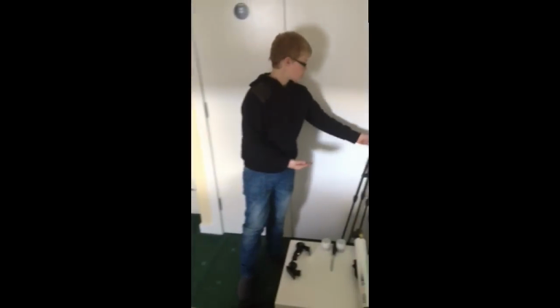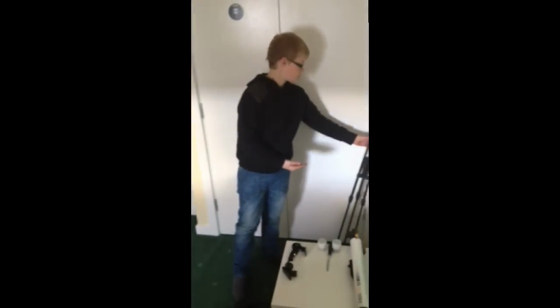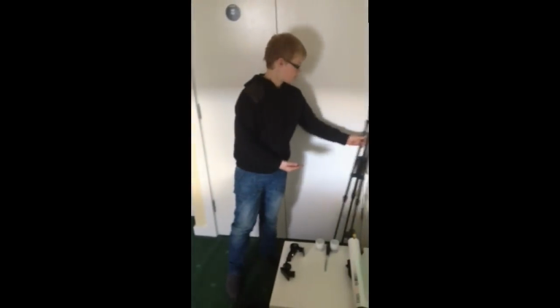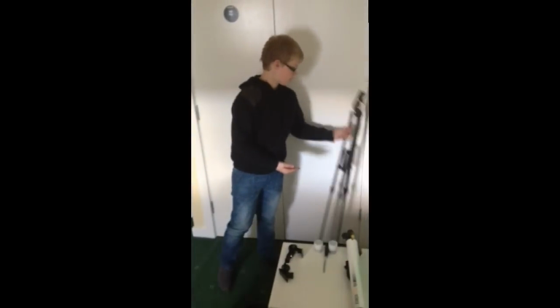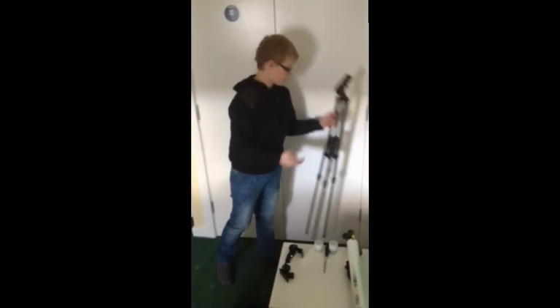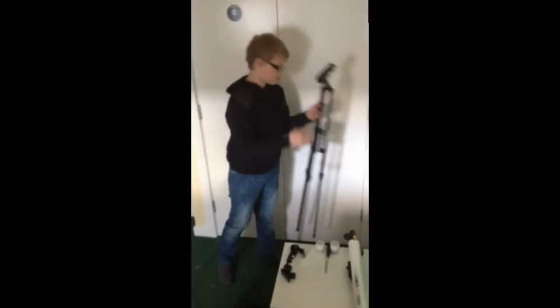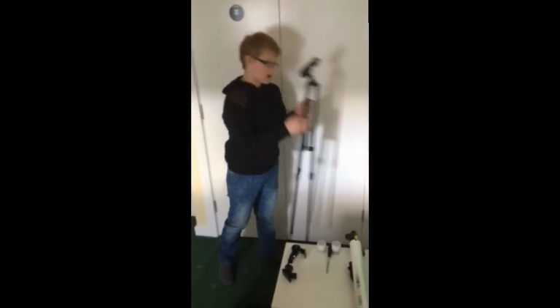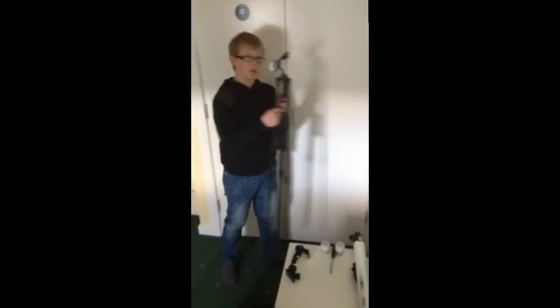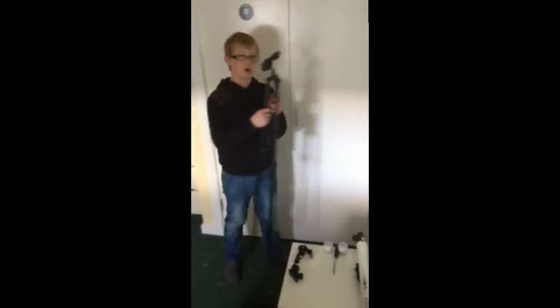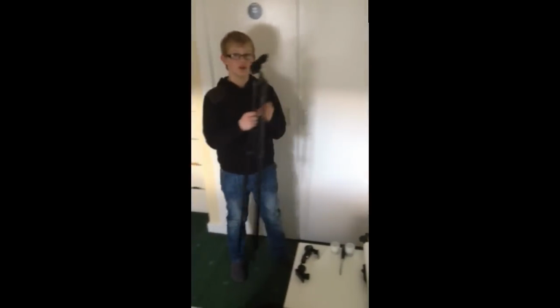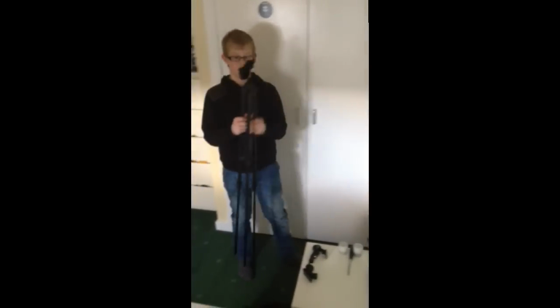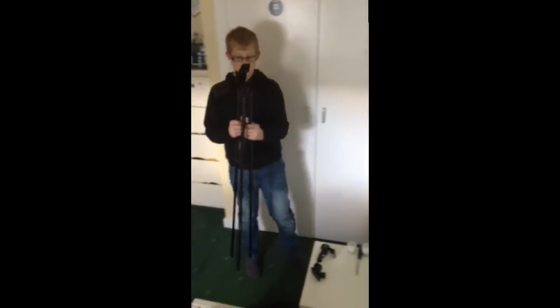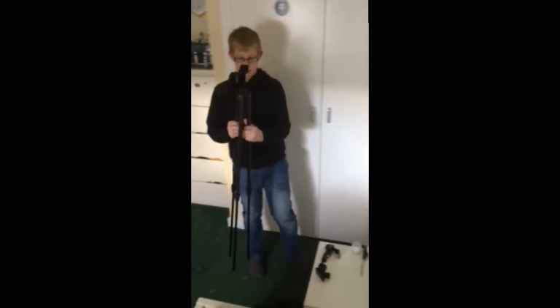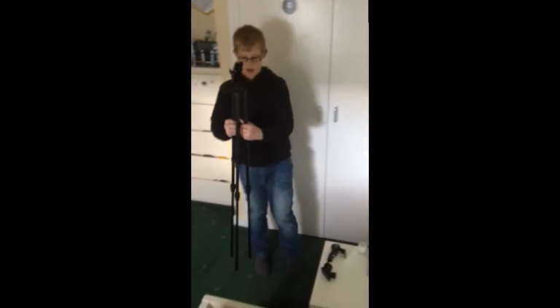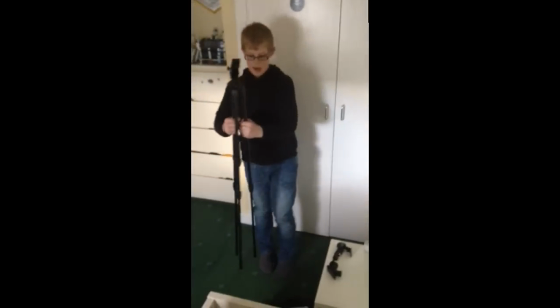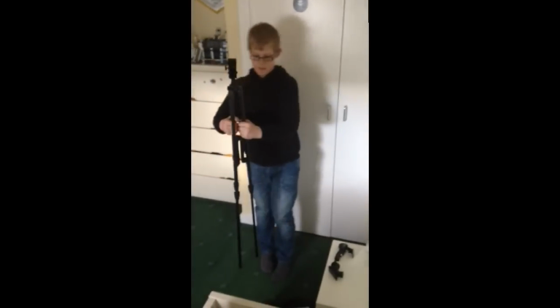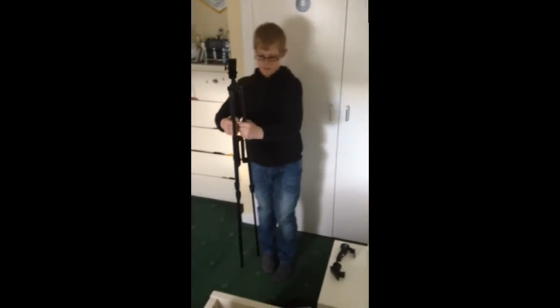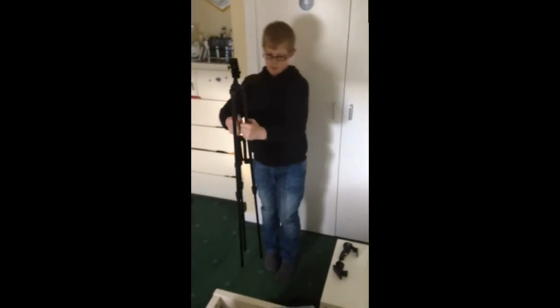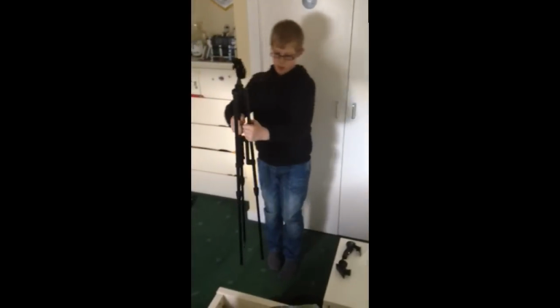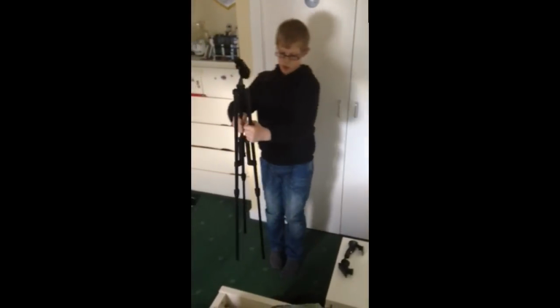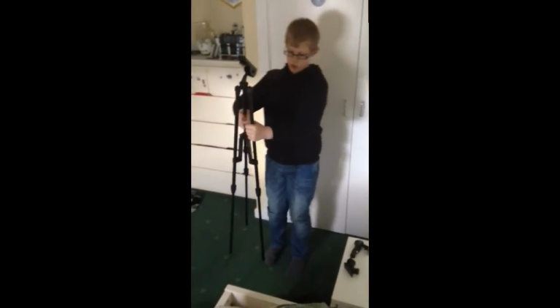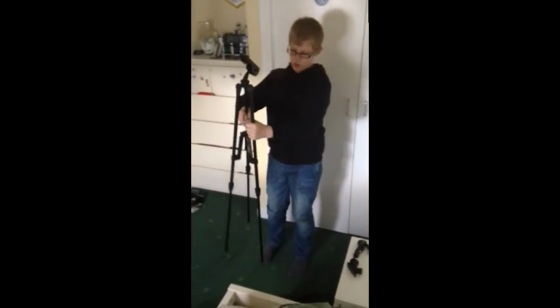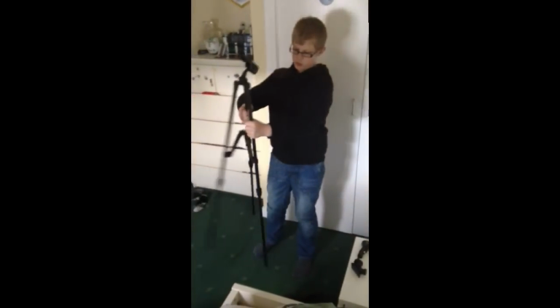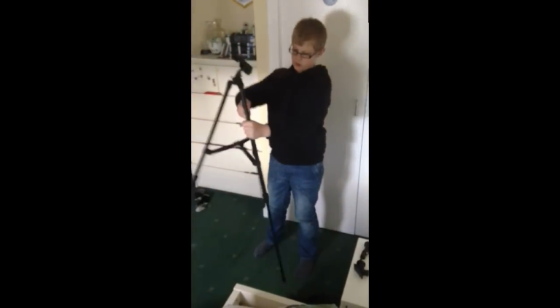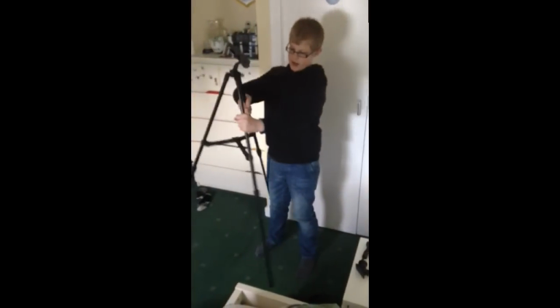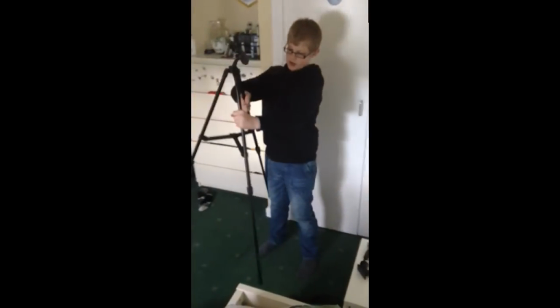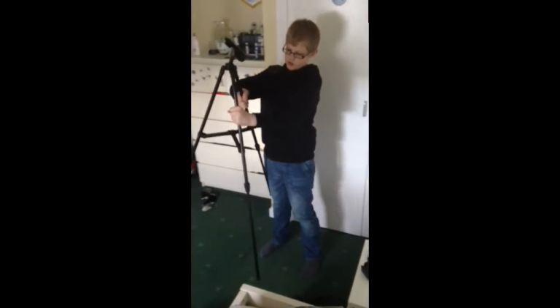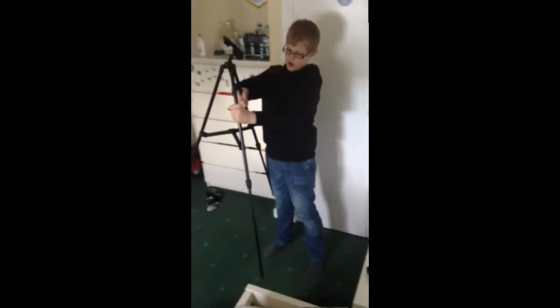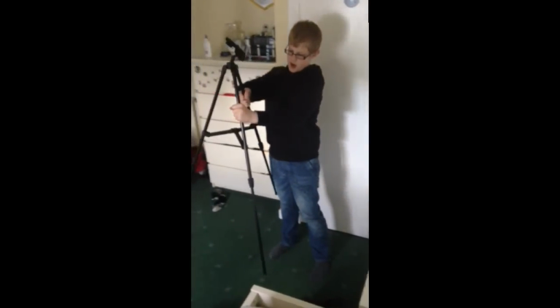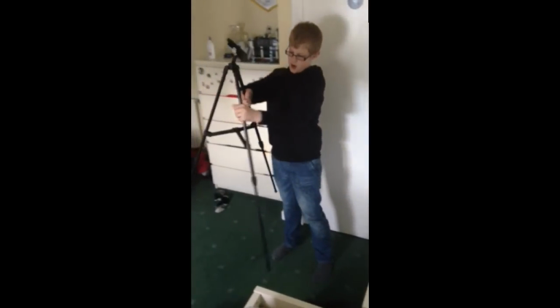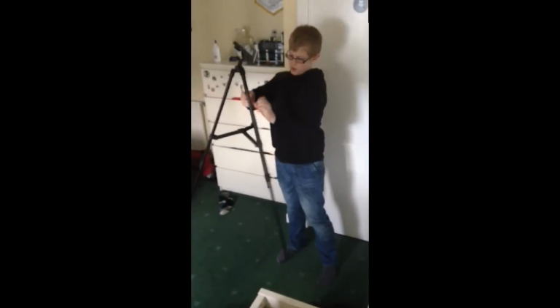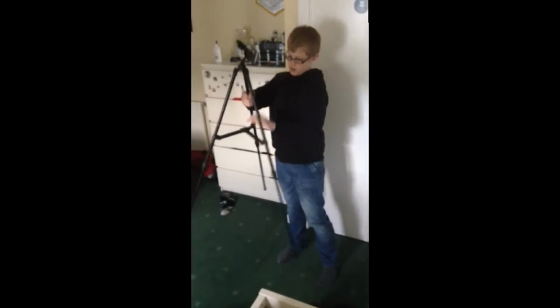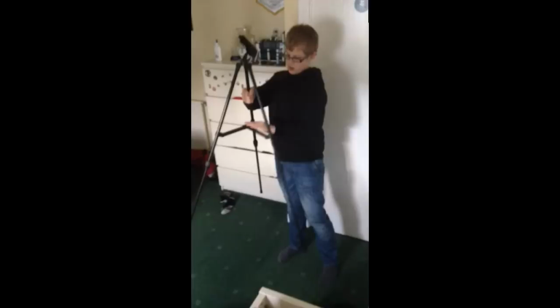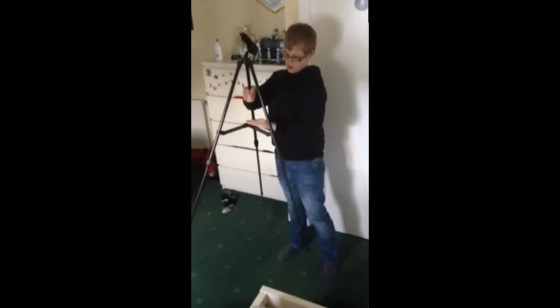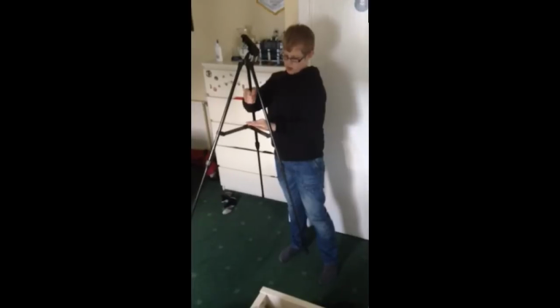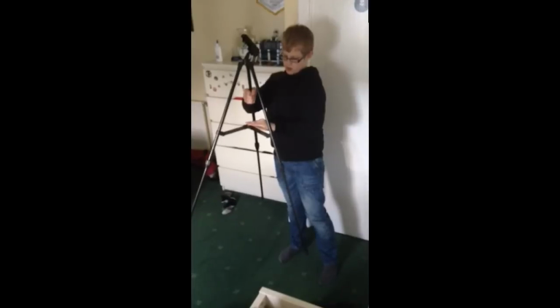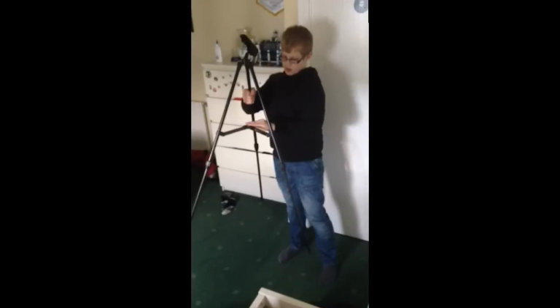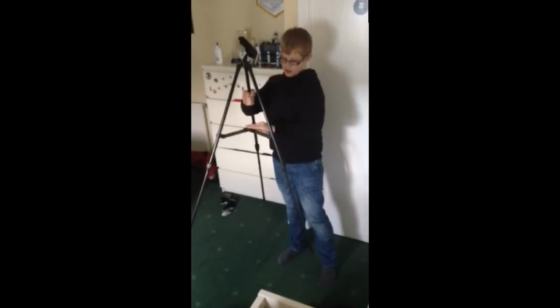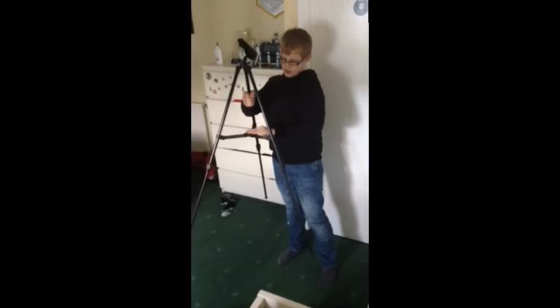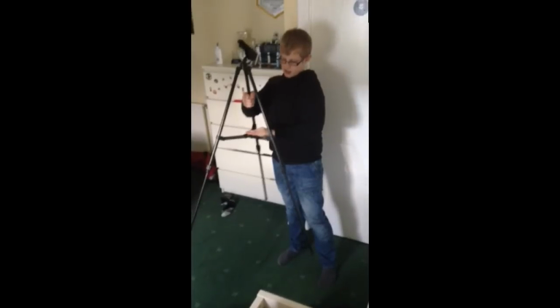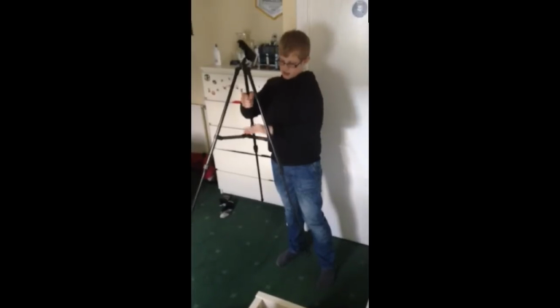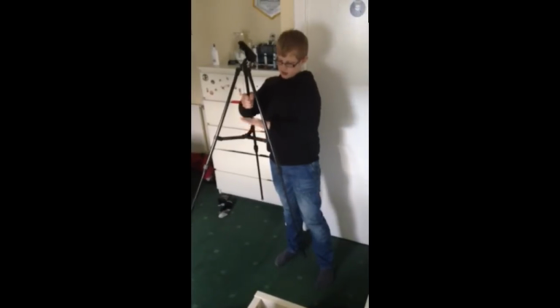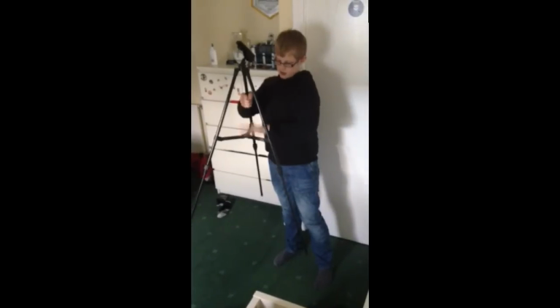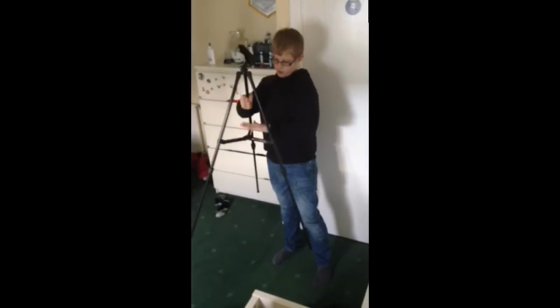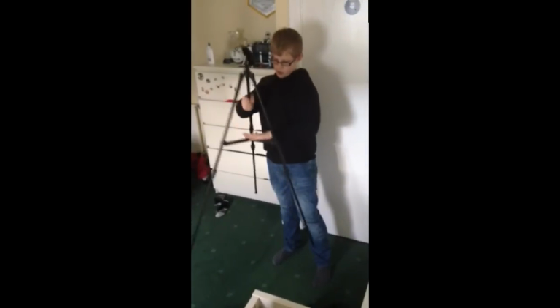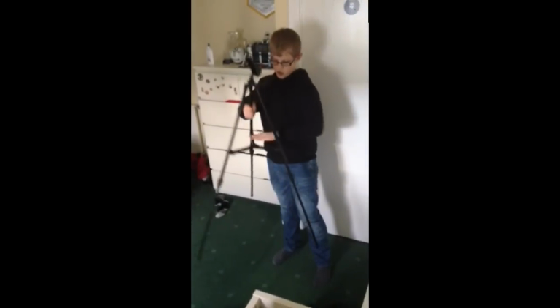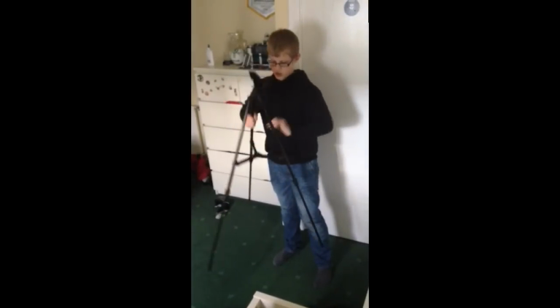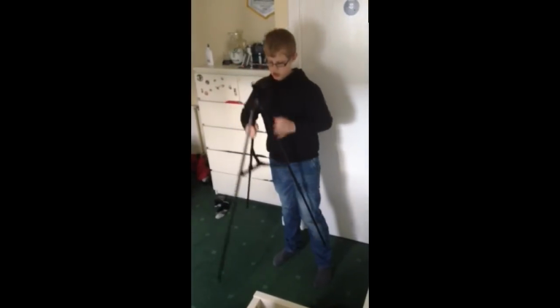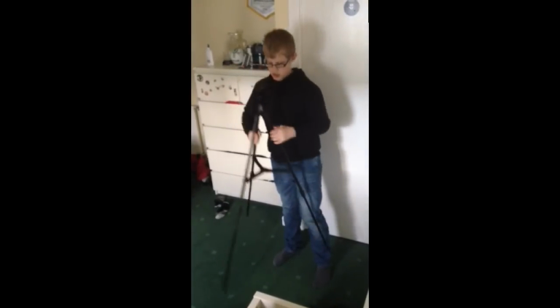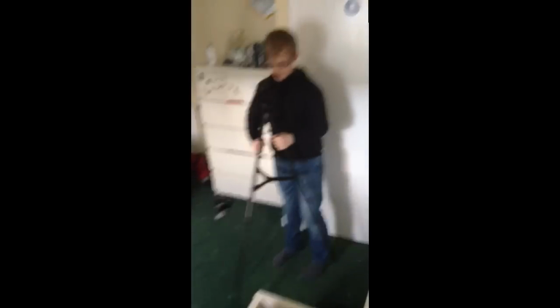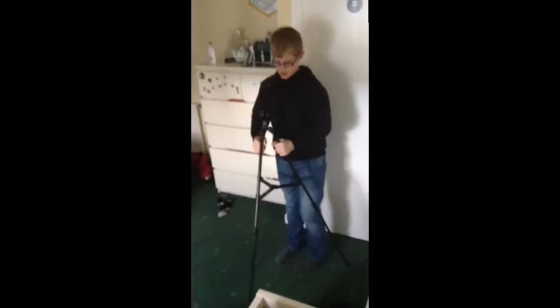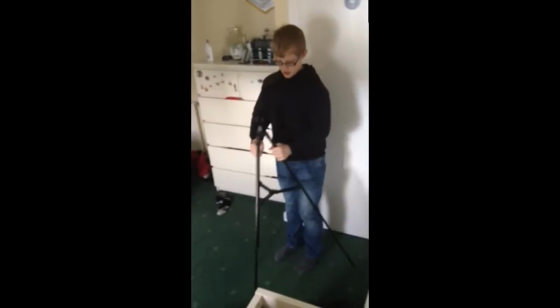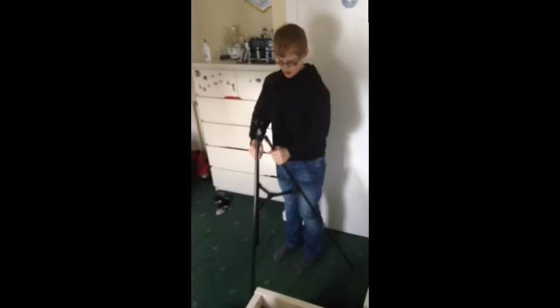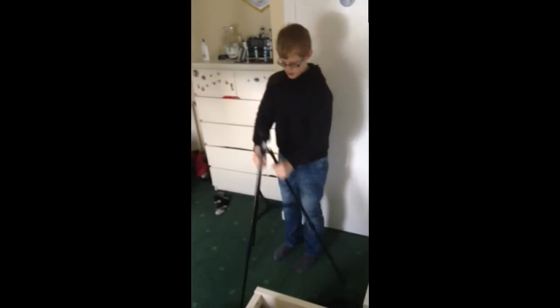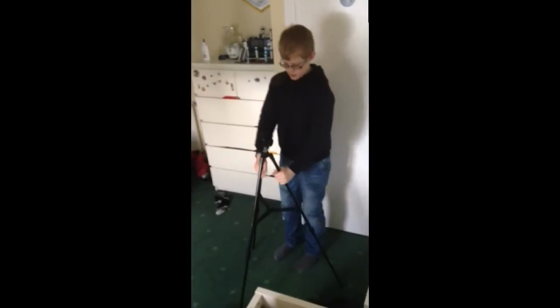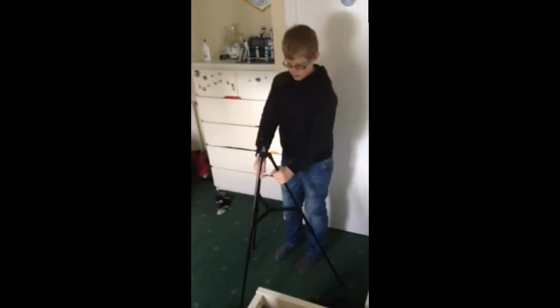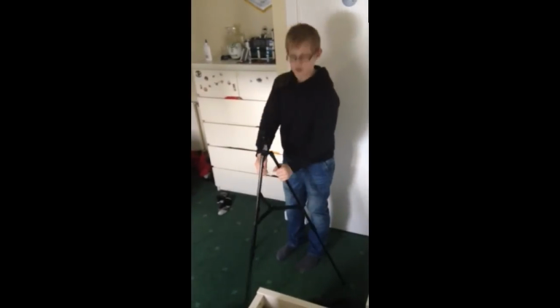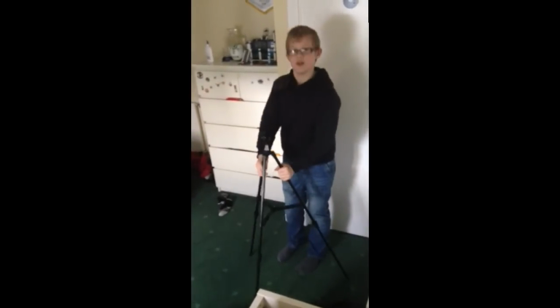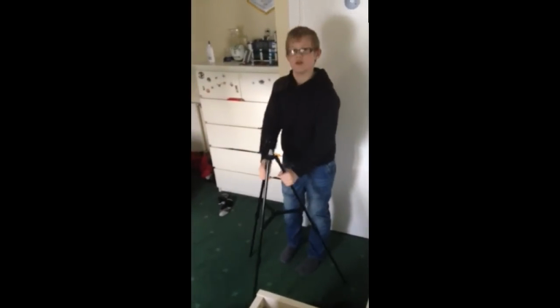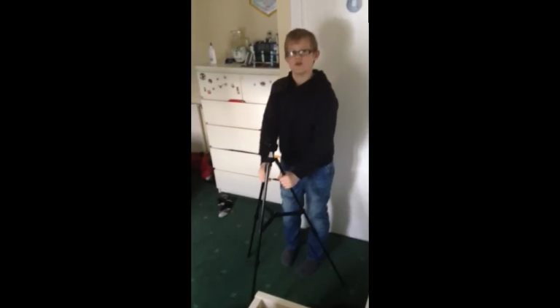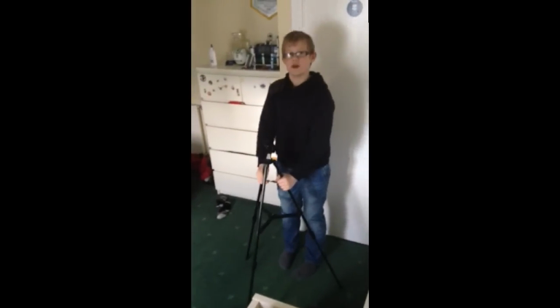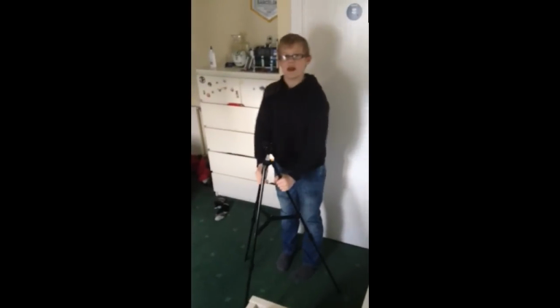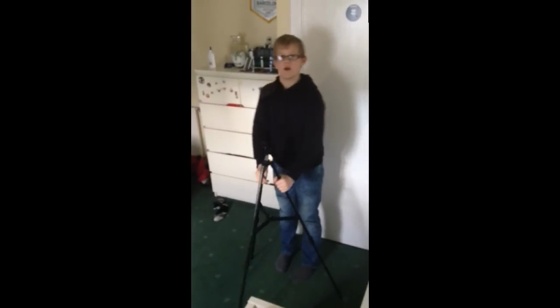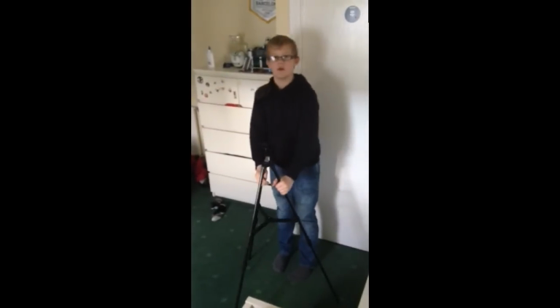First you want to take your tripod and pull the legs right out. Then a little push and that will put it right out.